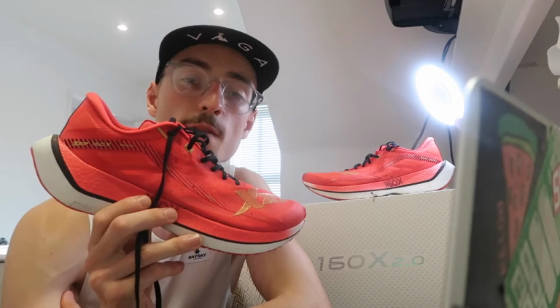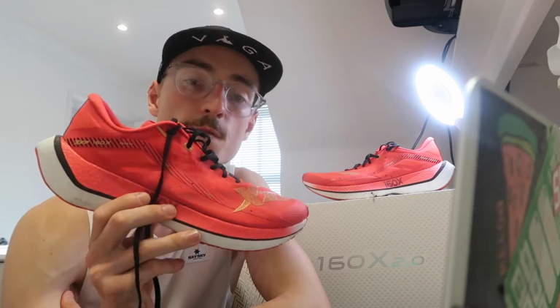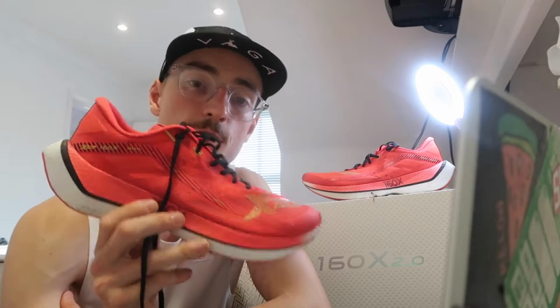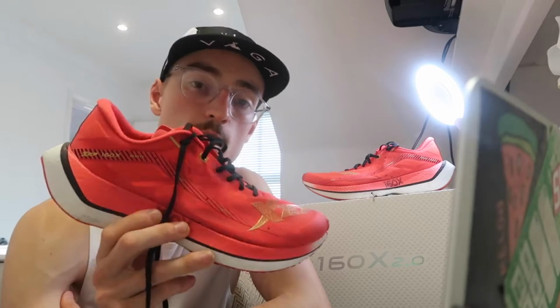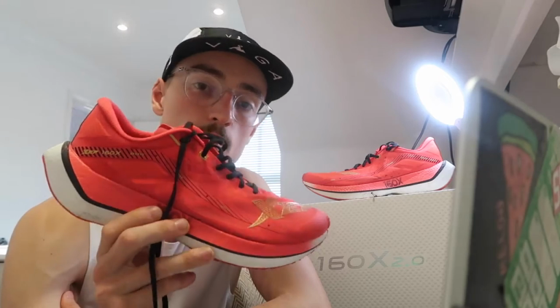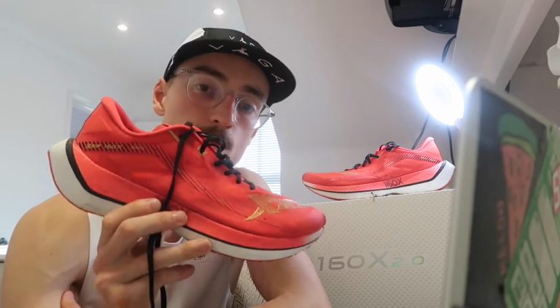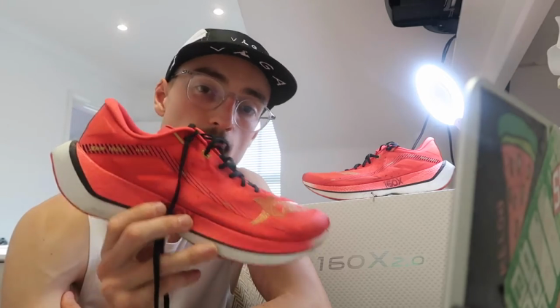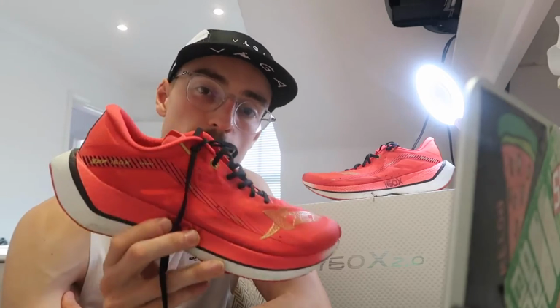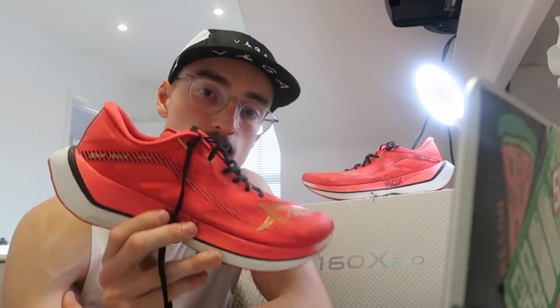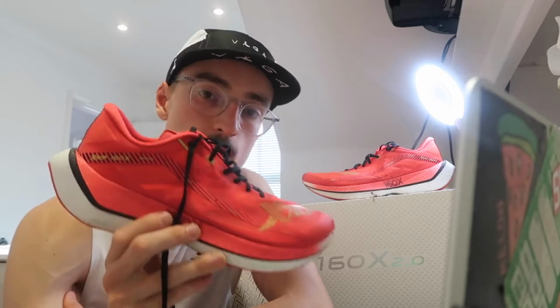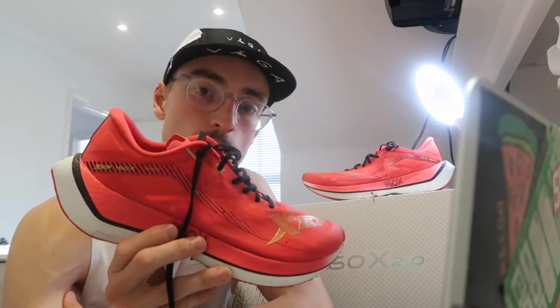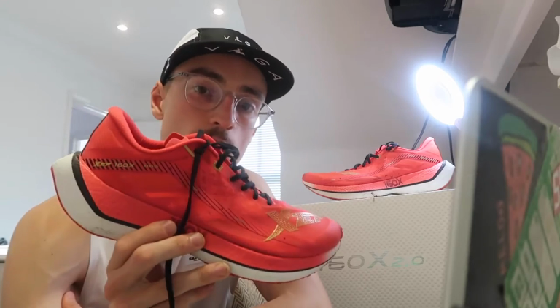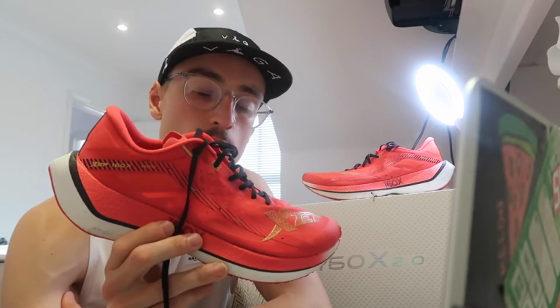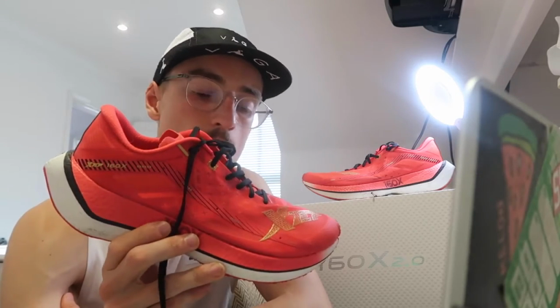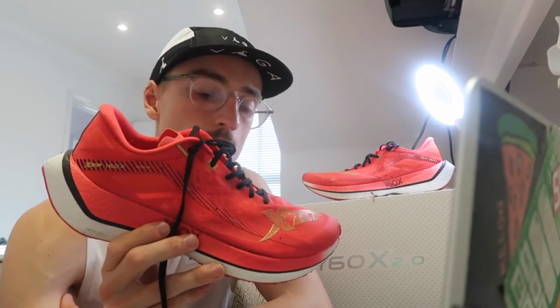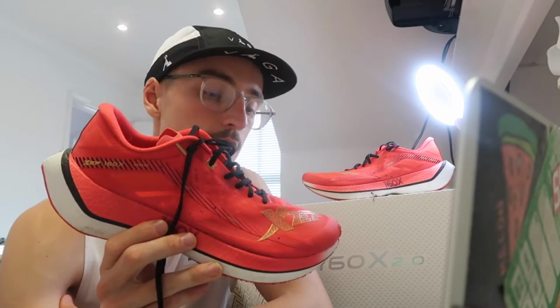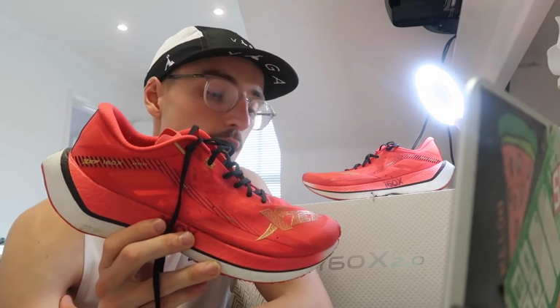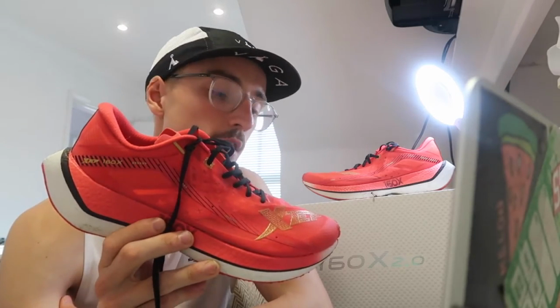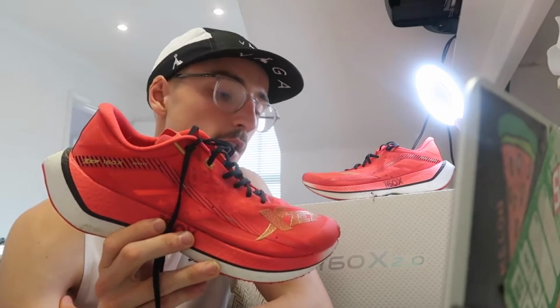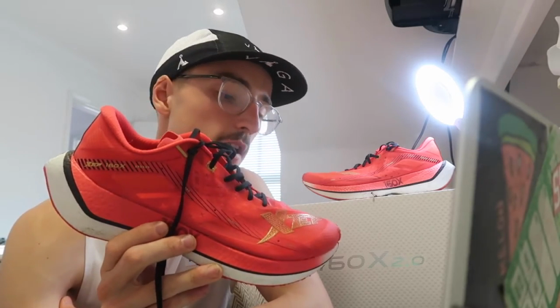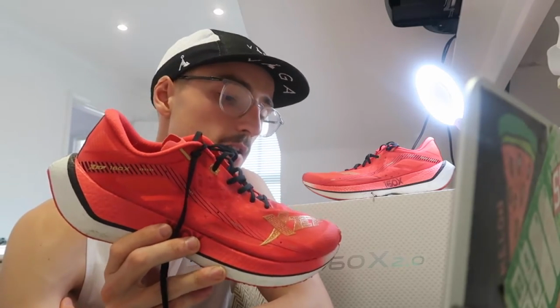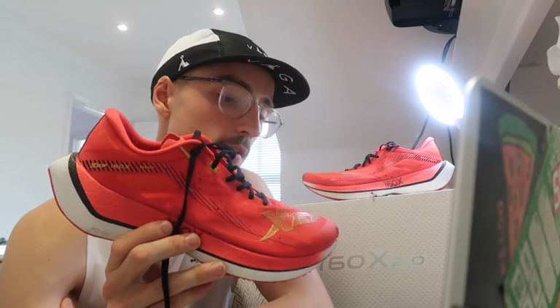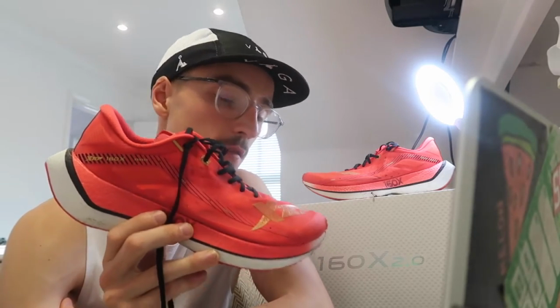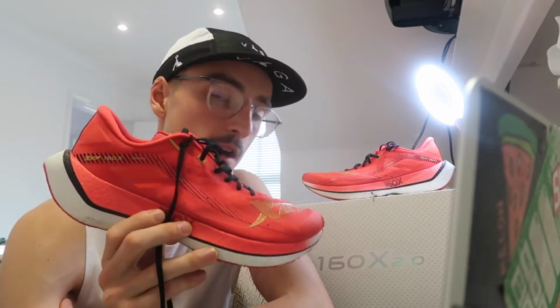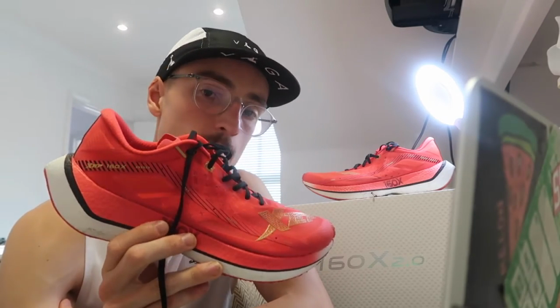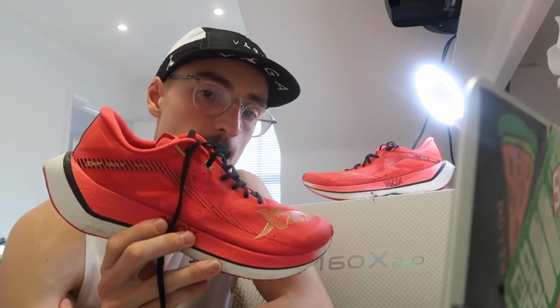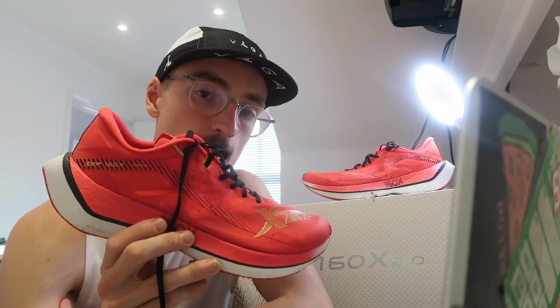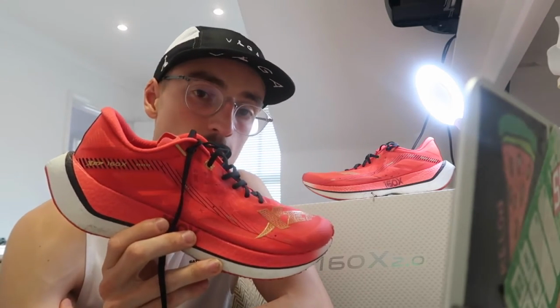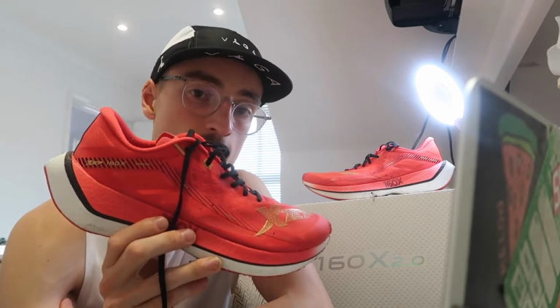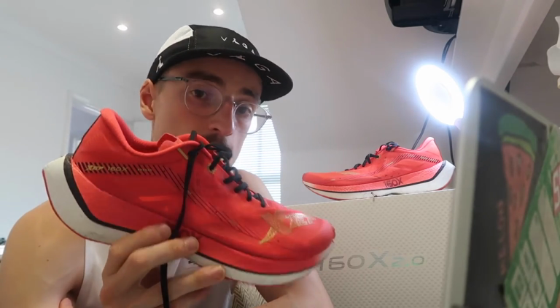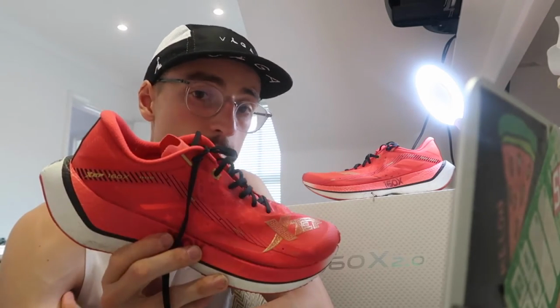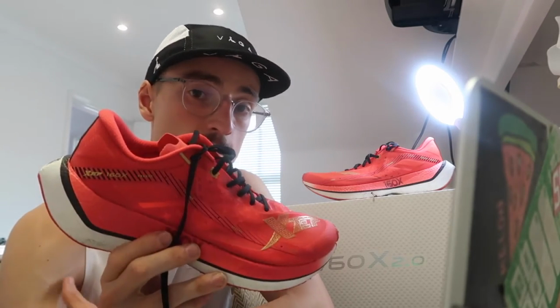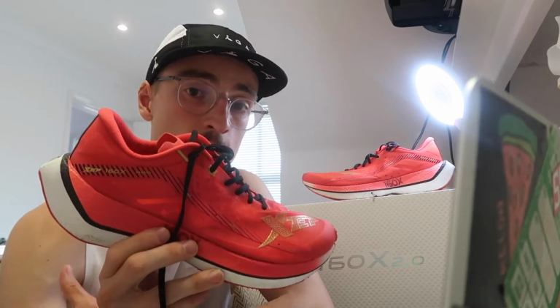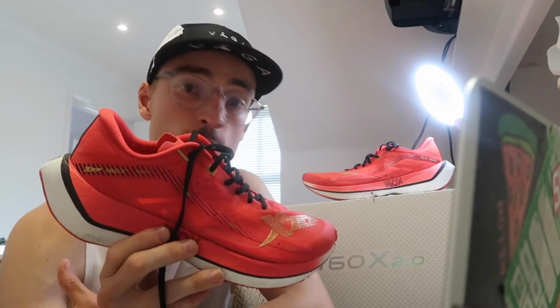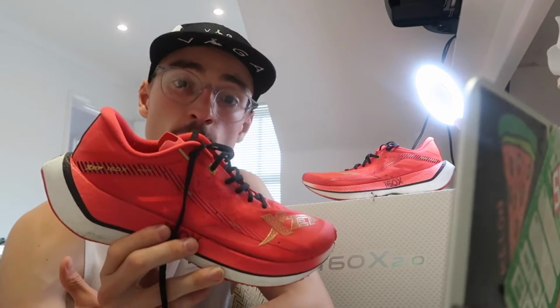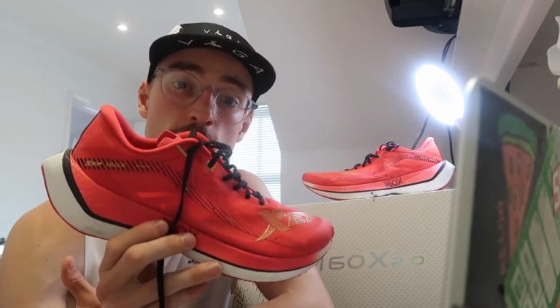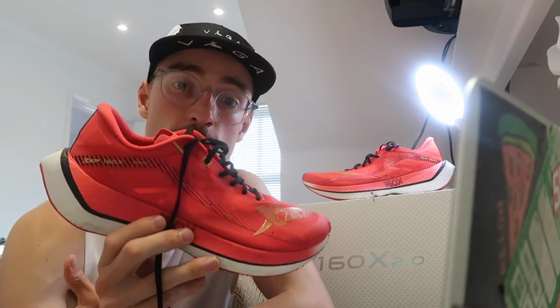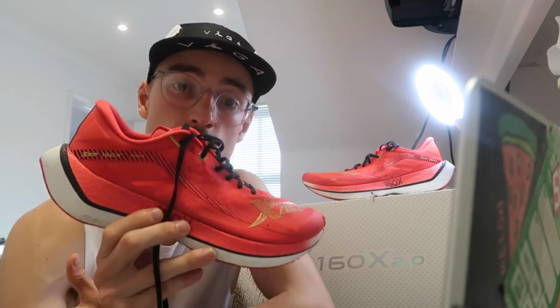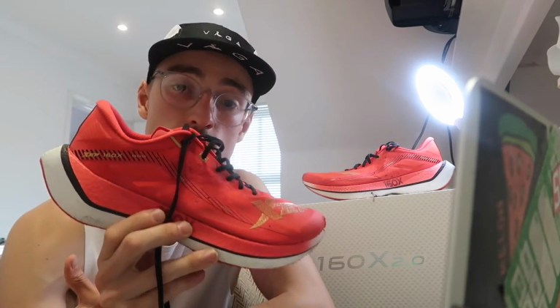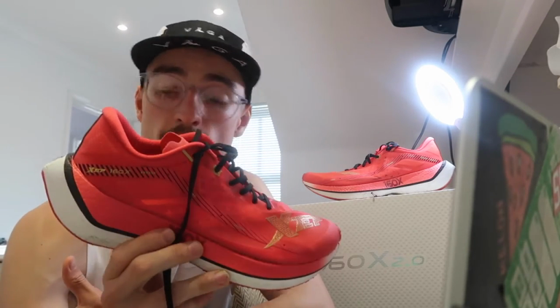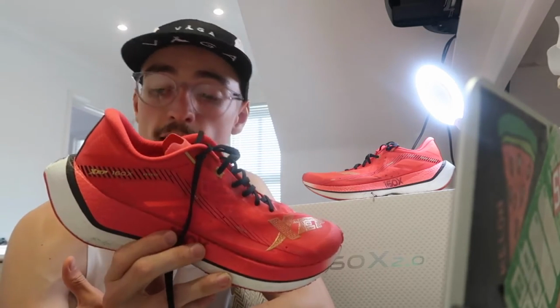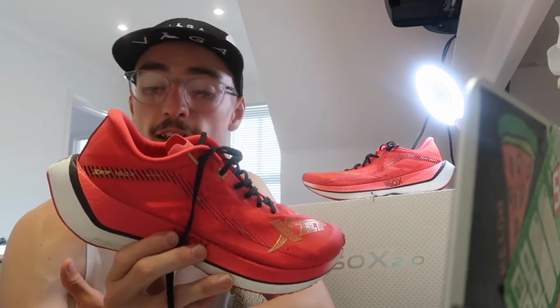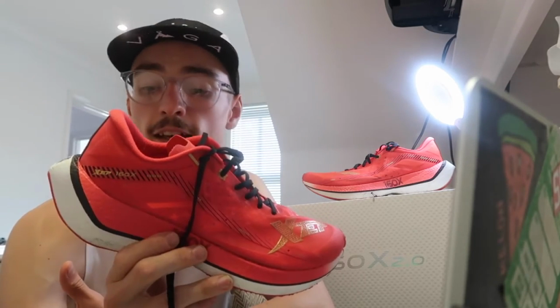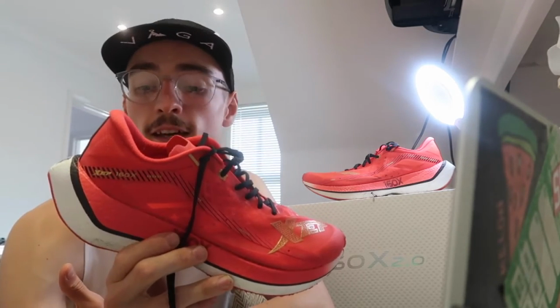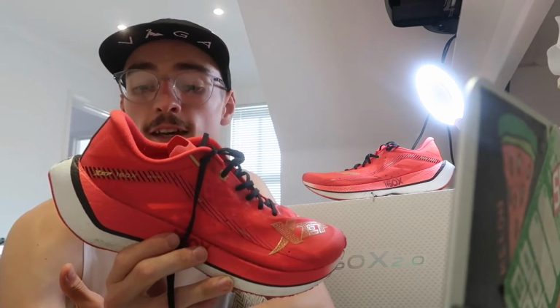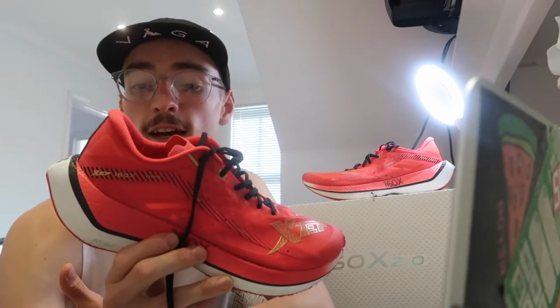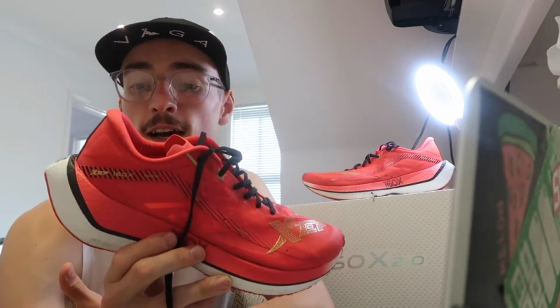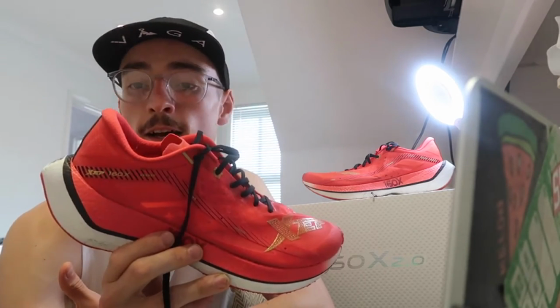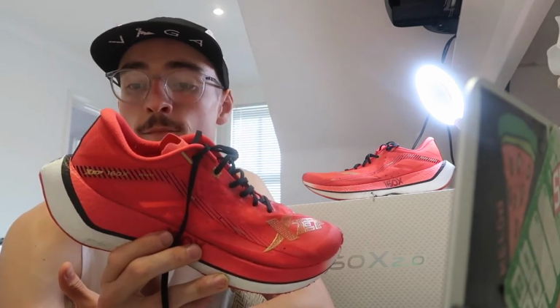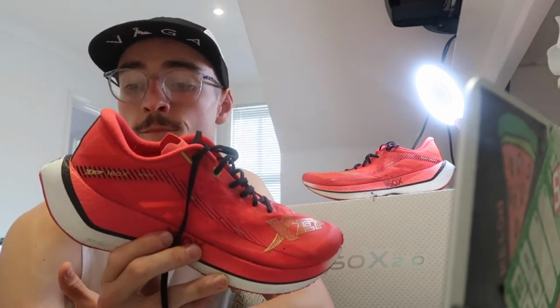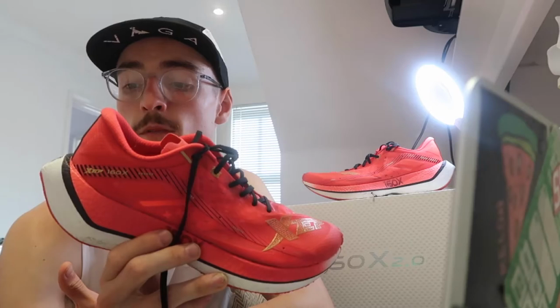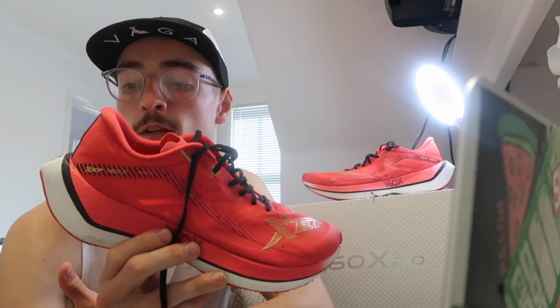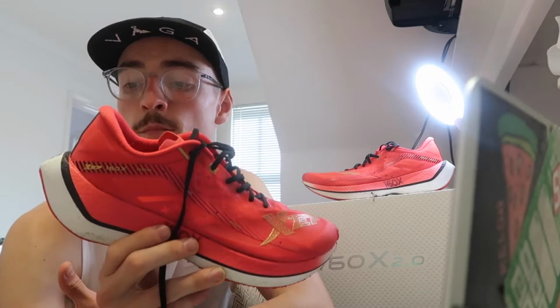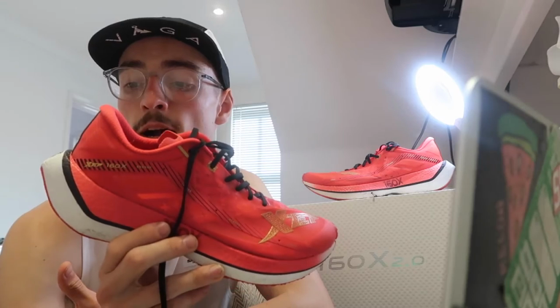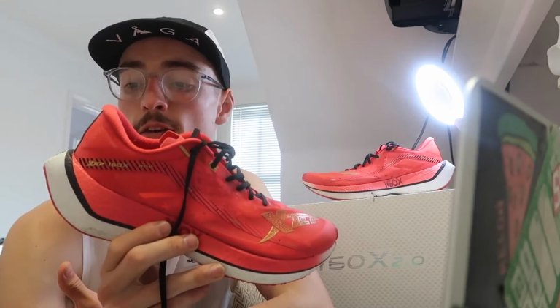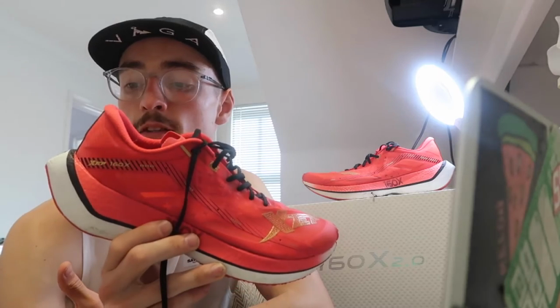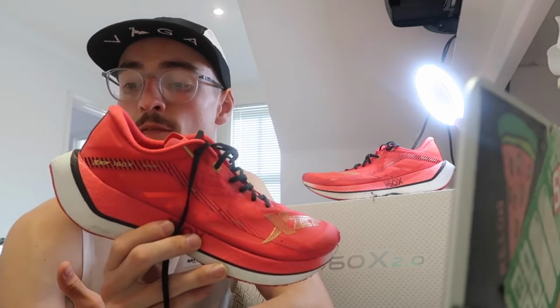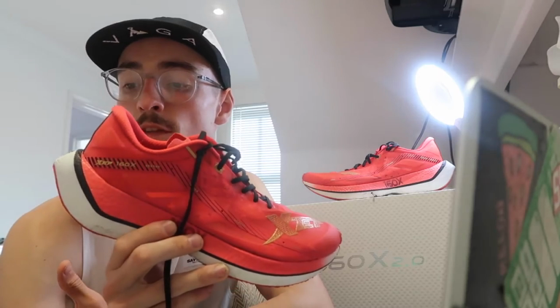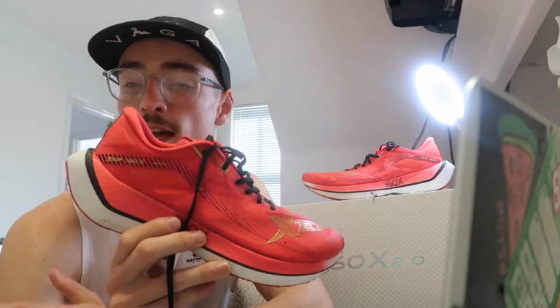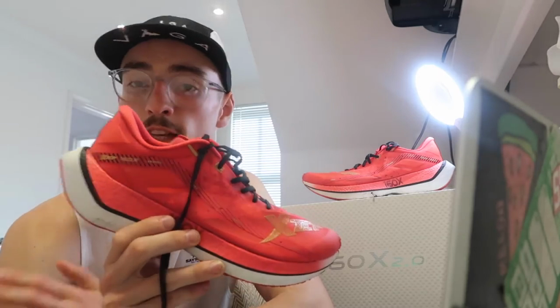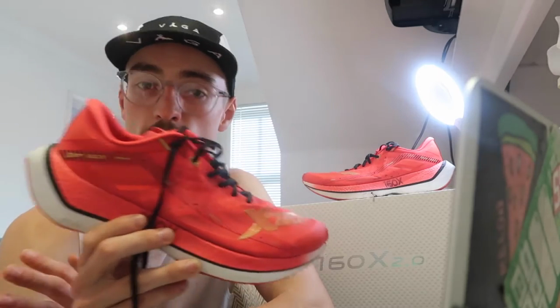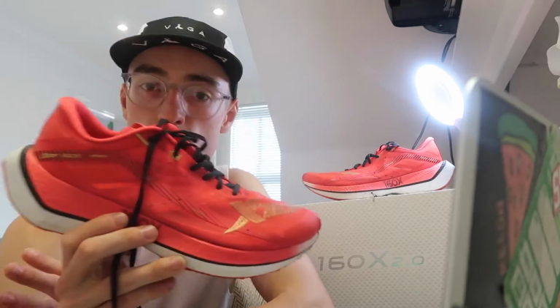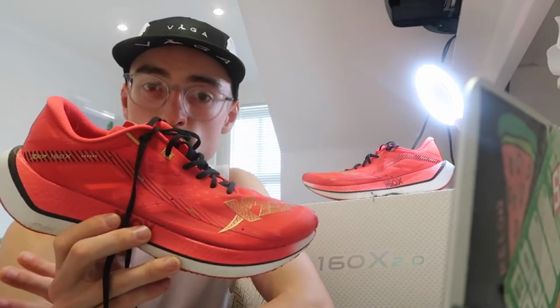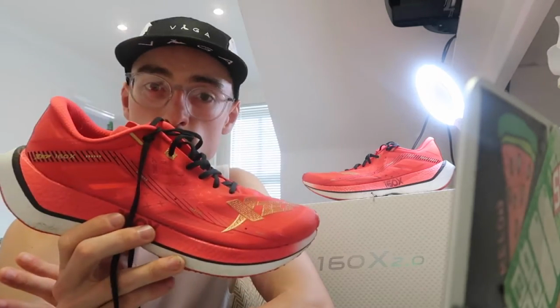It feels very similar to the Nike Vaporfly Next%, which is a great comparison for any shoe.